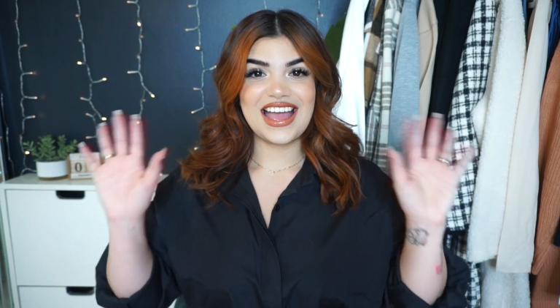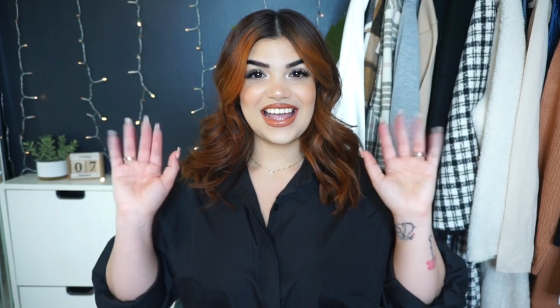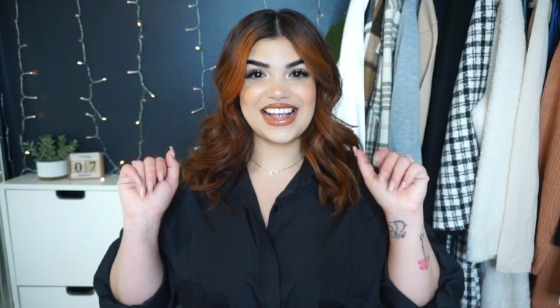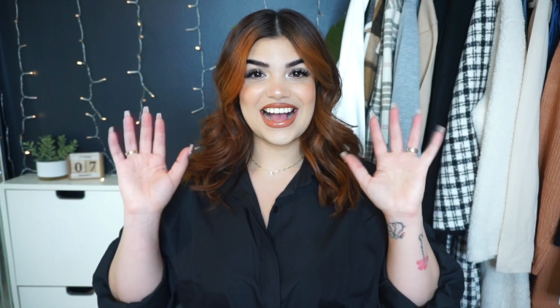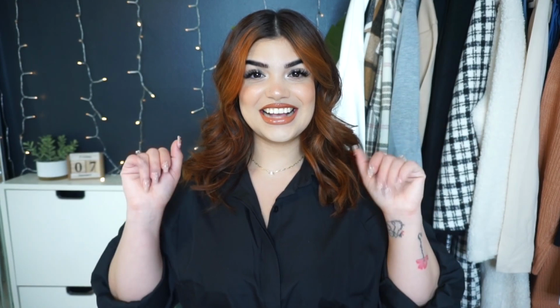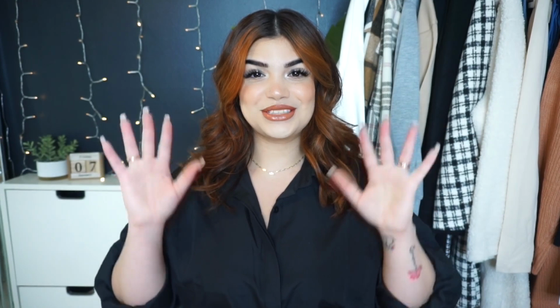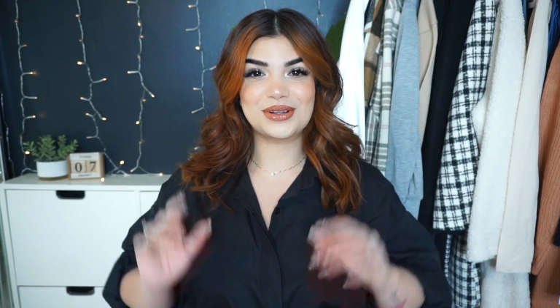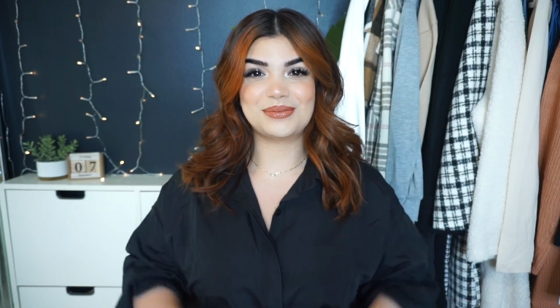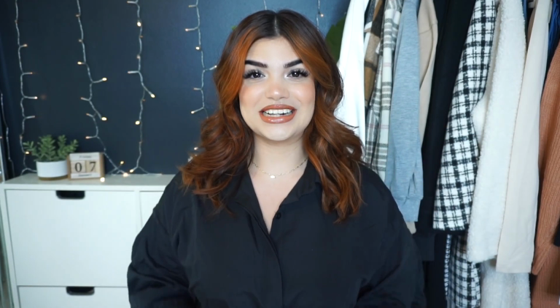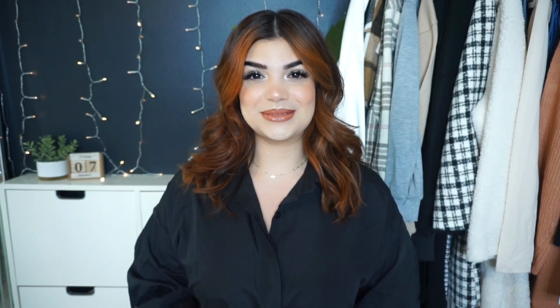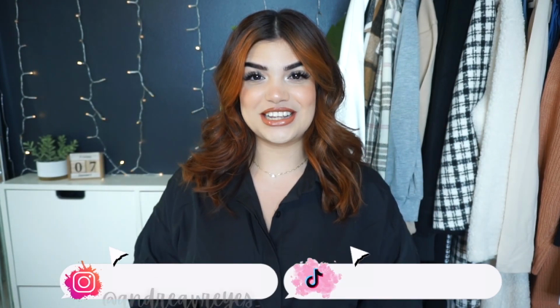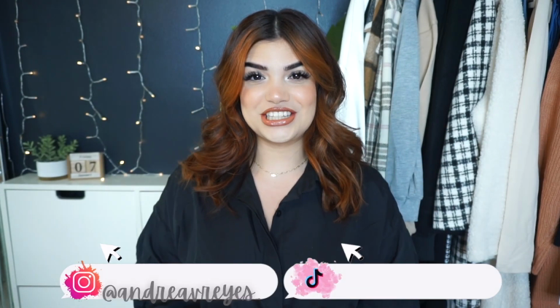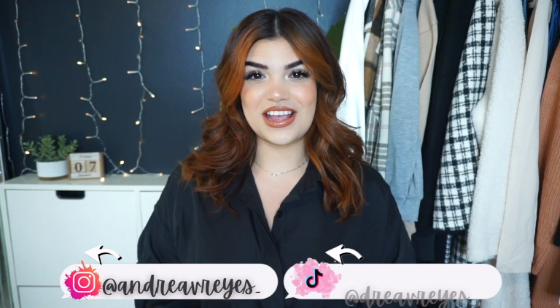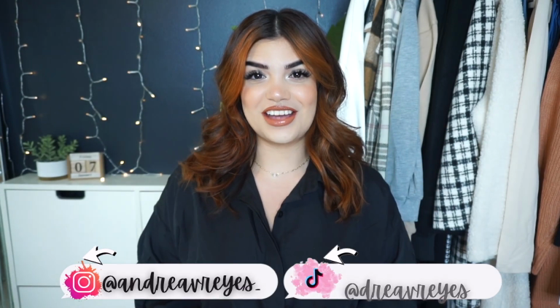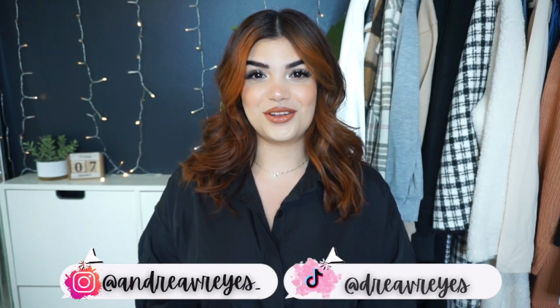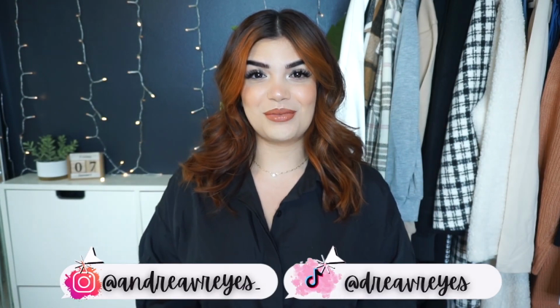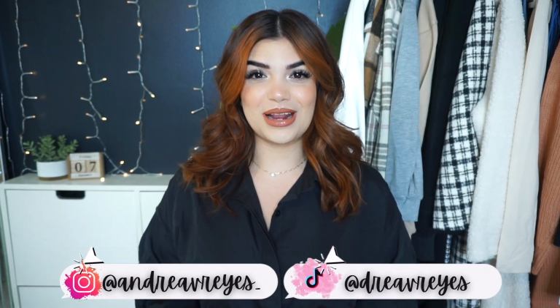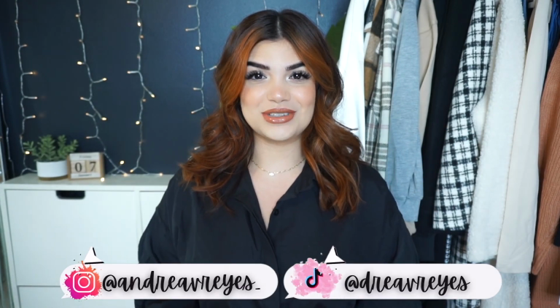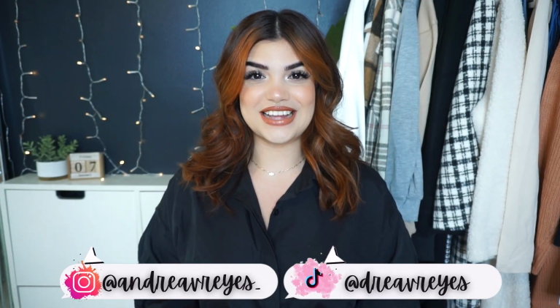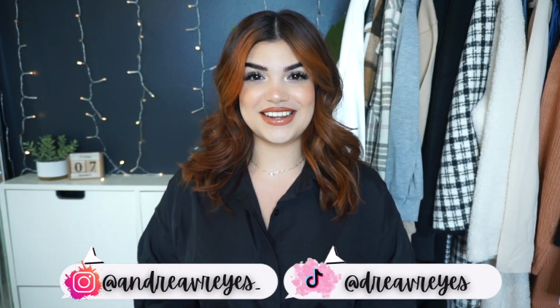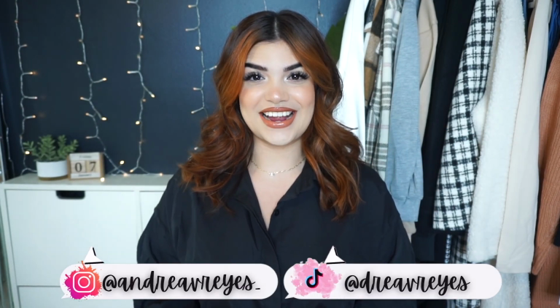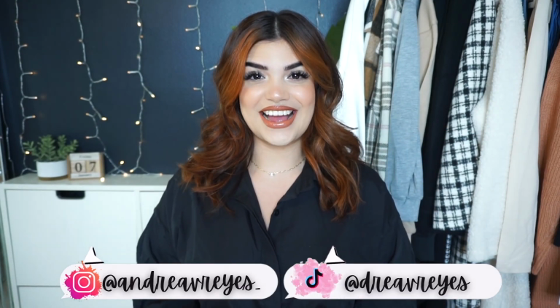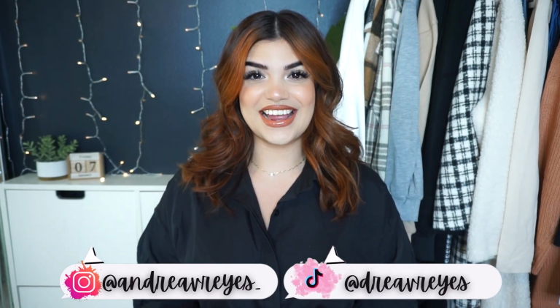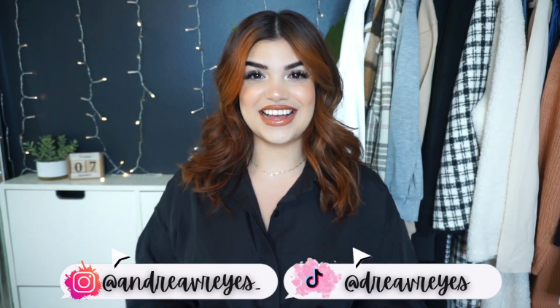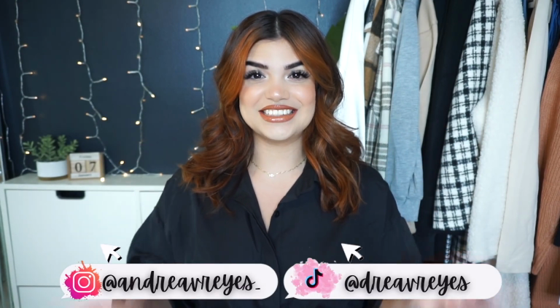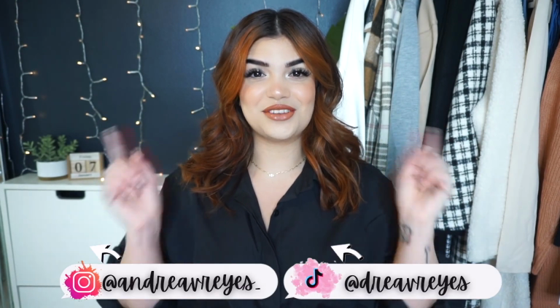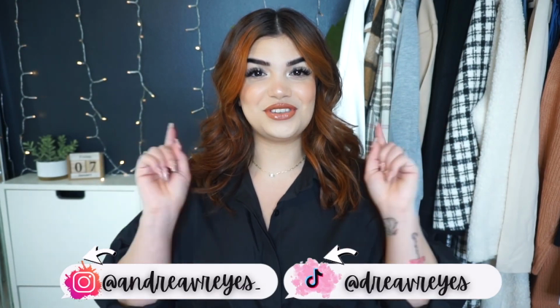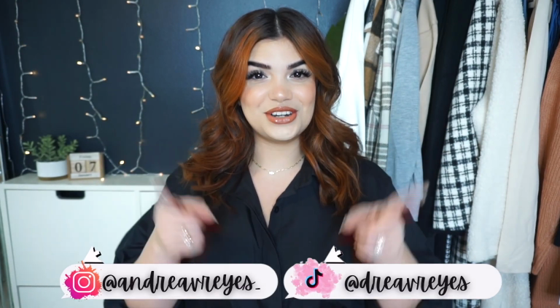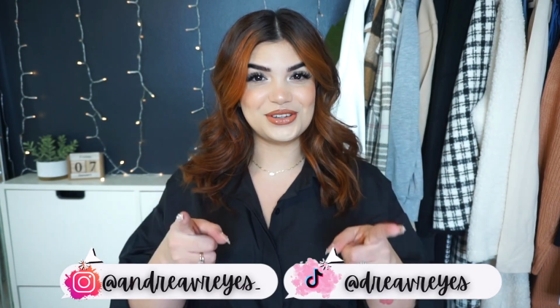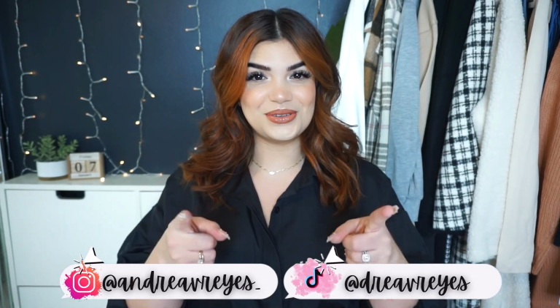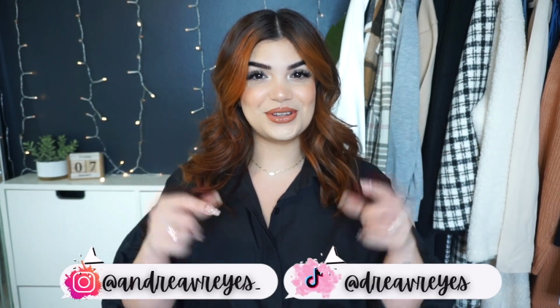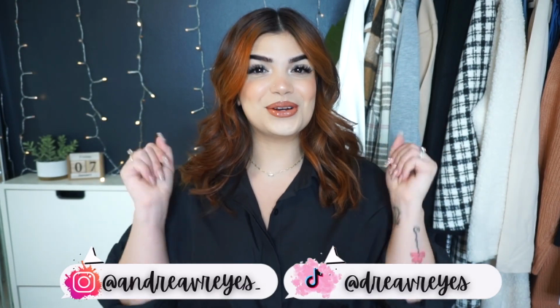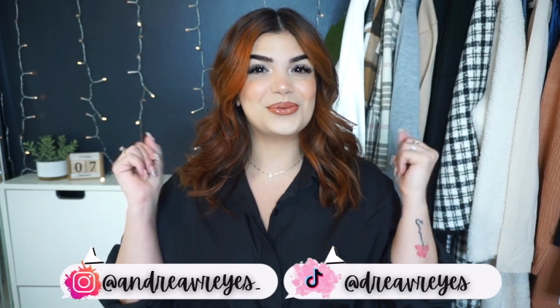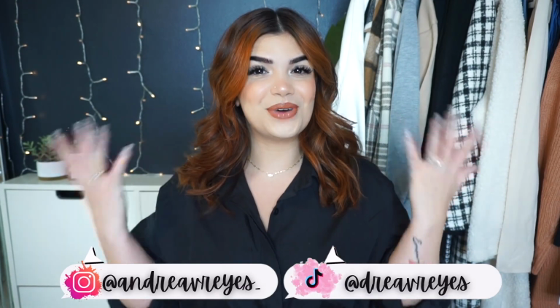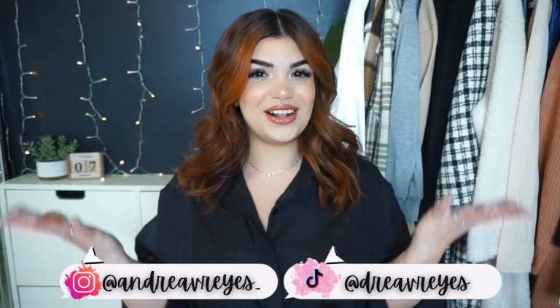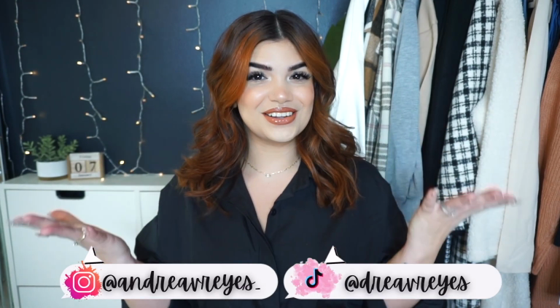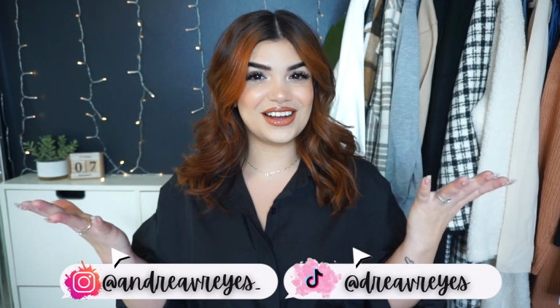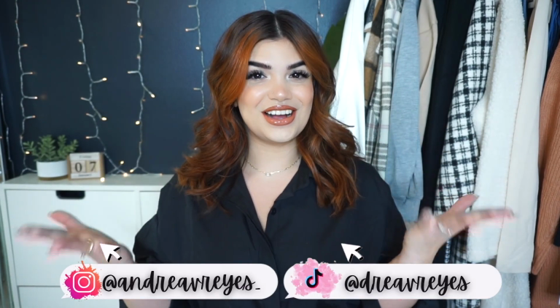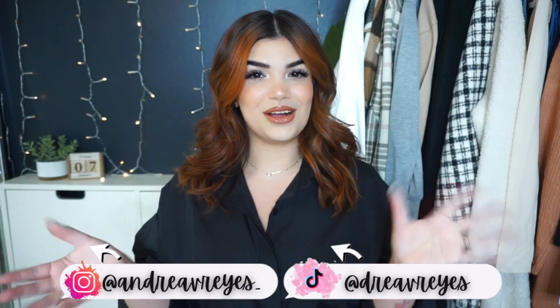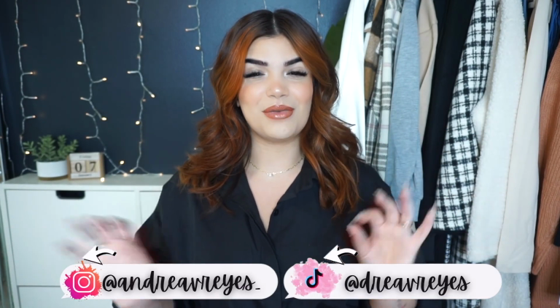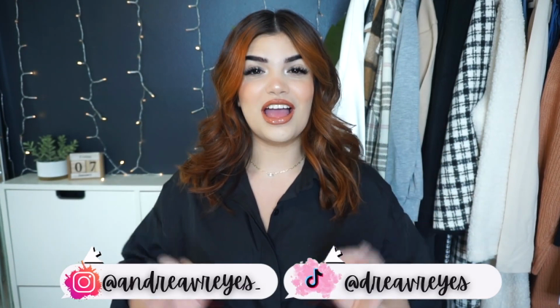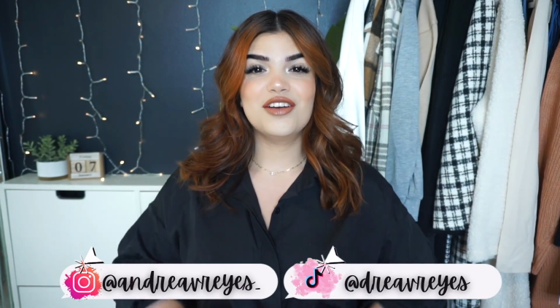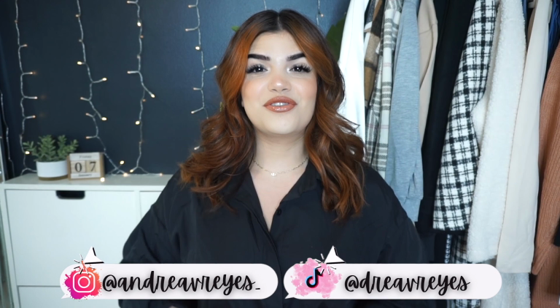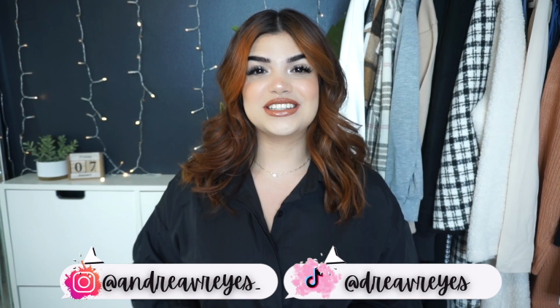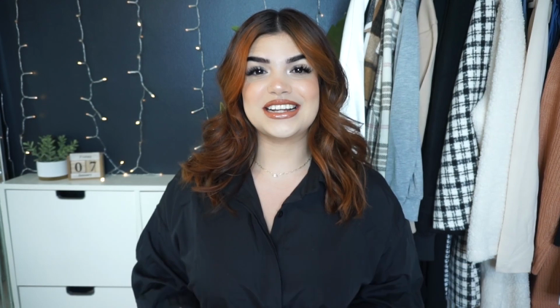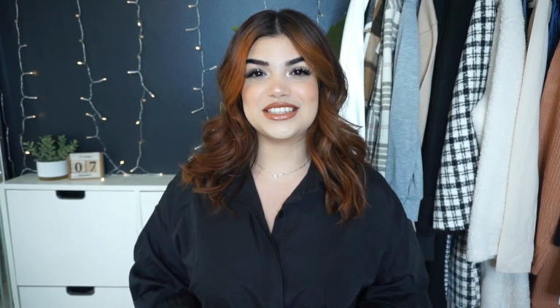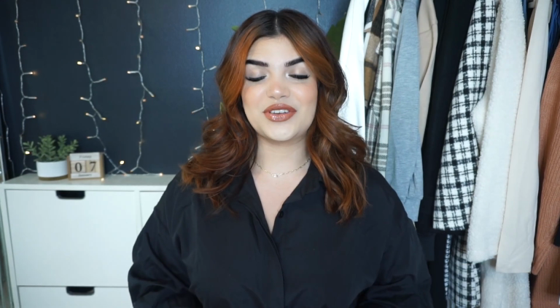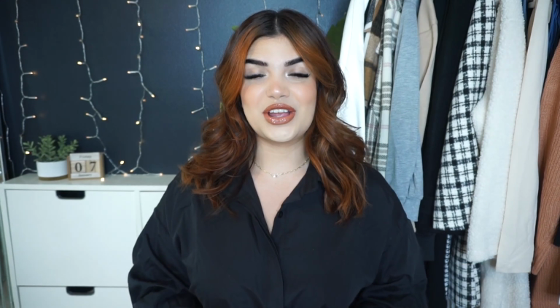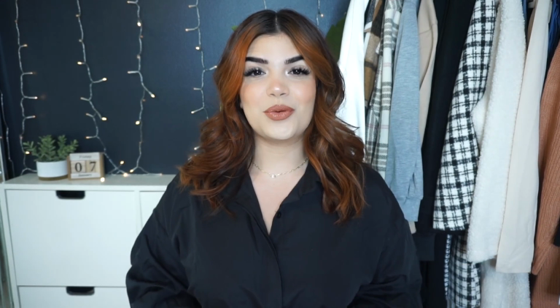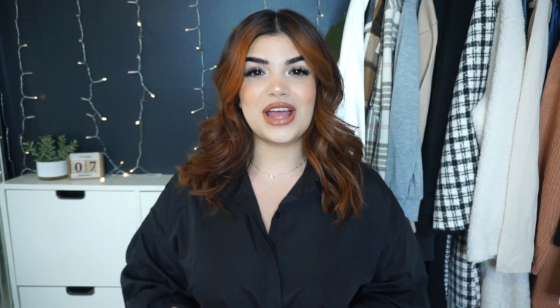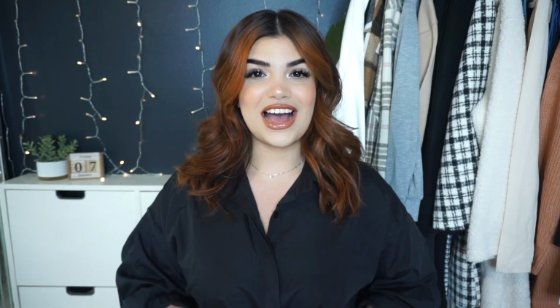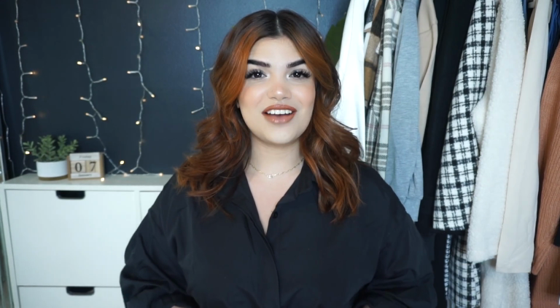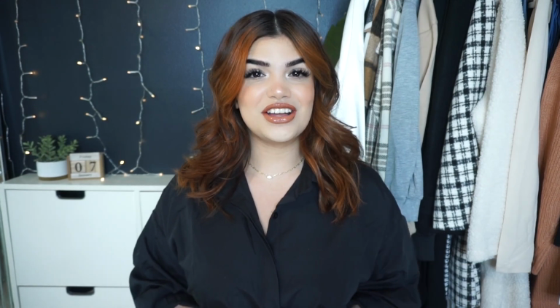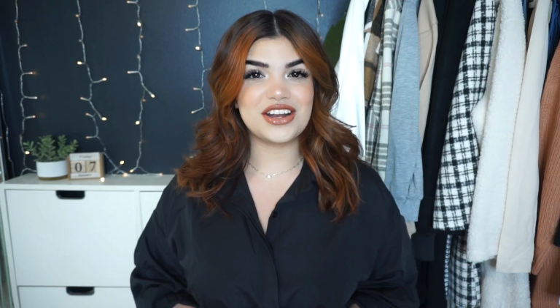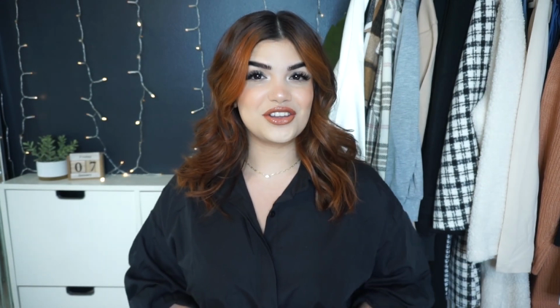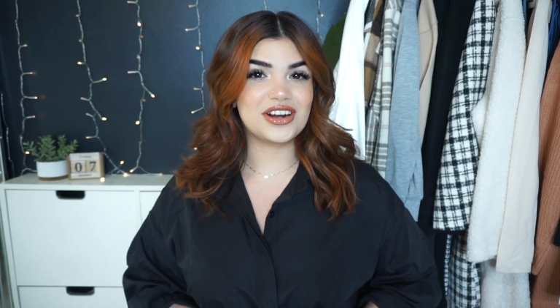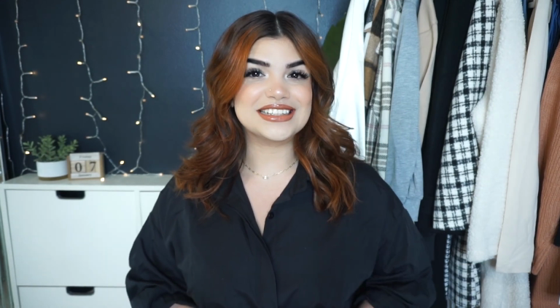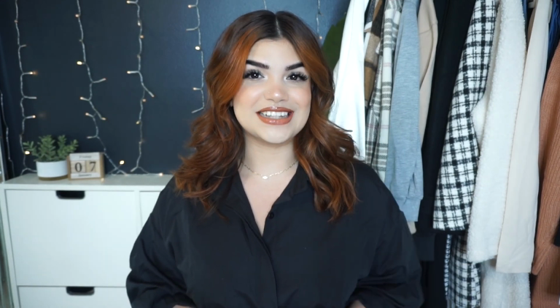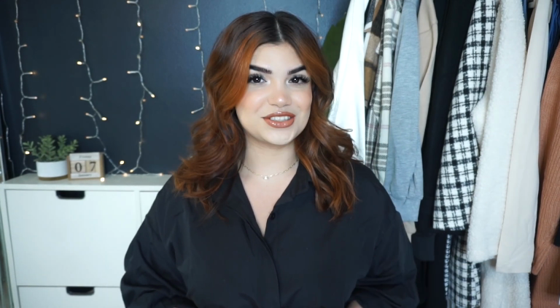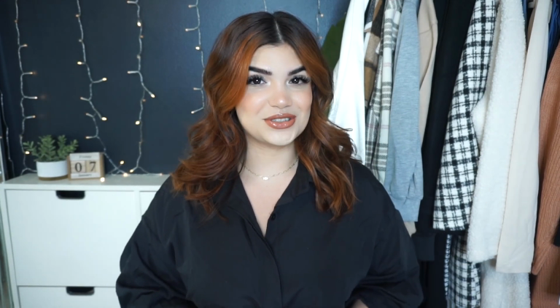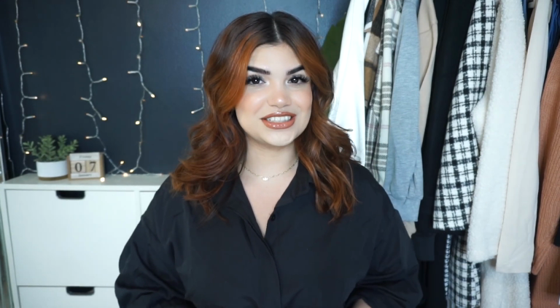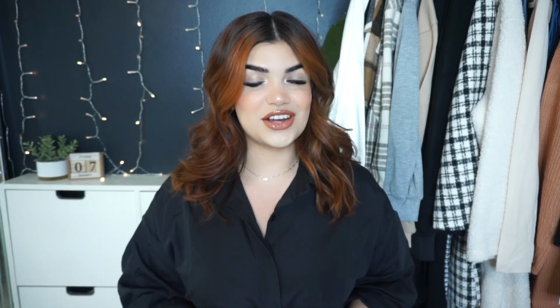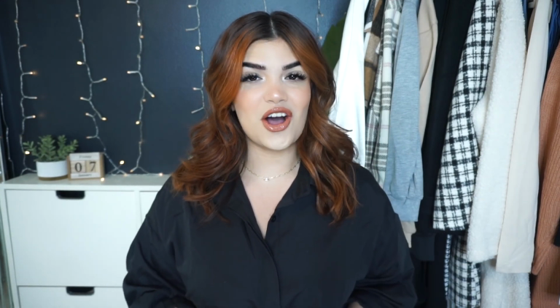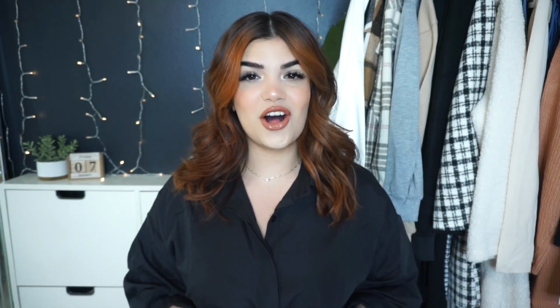Hey guys, welcome back to my channel. My name is Andrea and if you're new here, welcome! For today's video, we have another accessories haul.